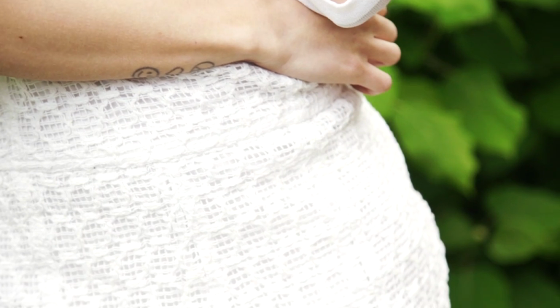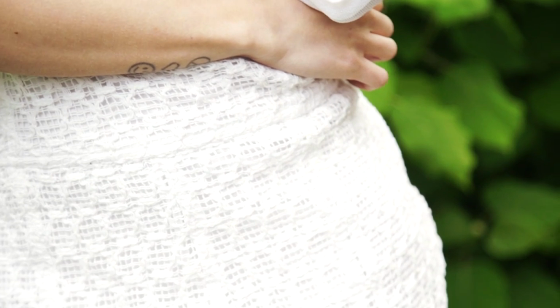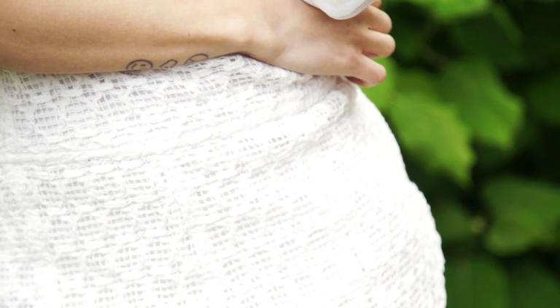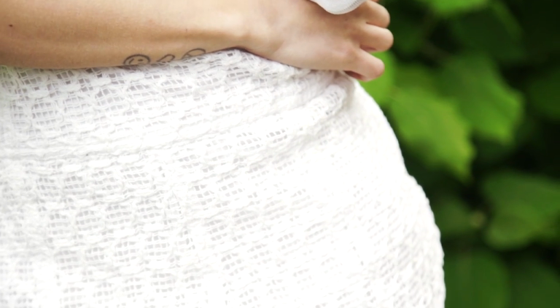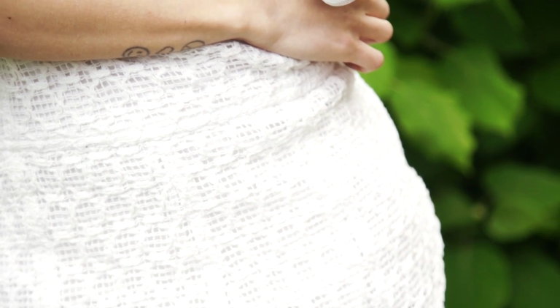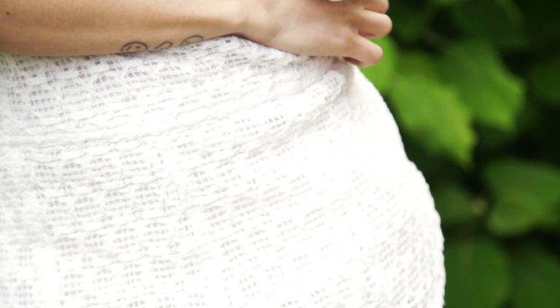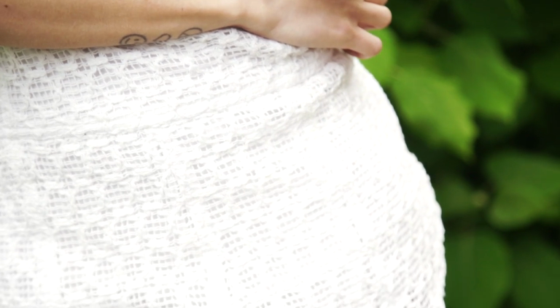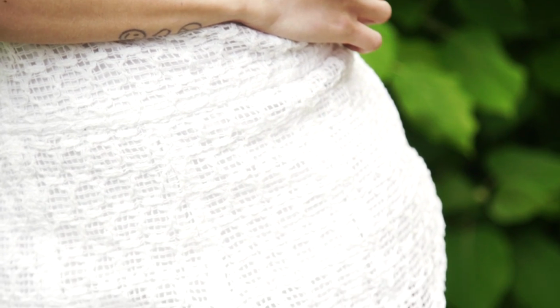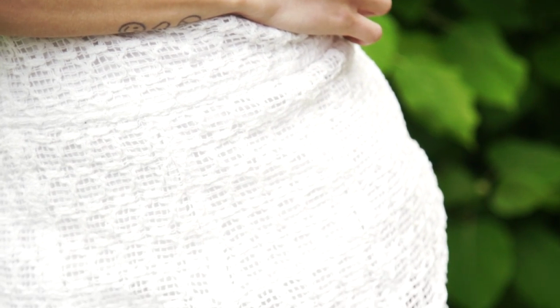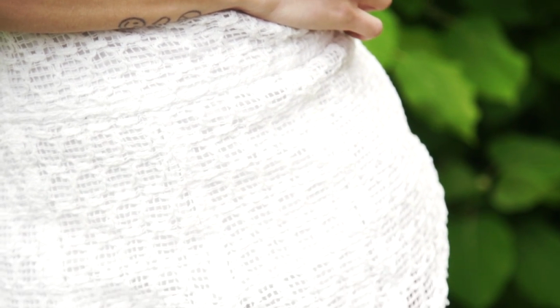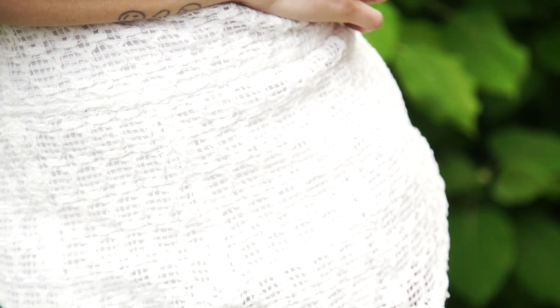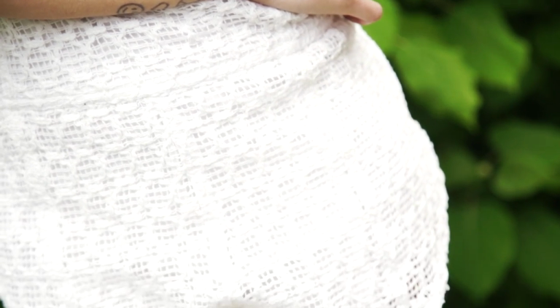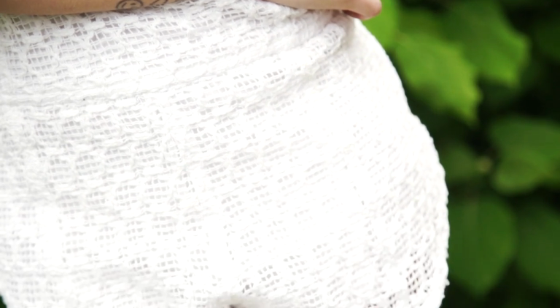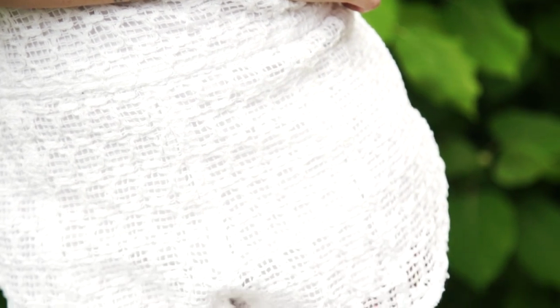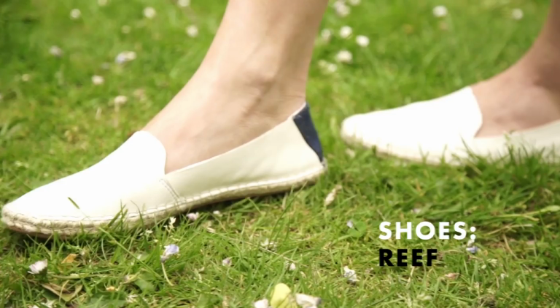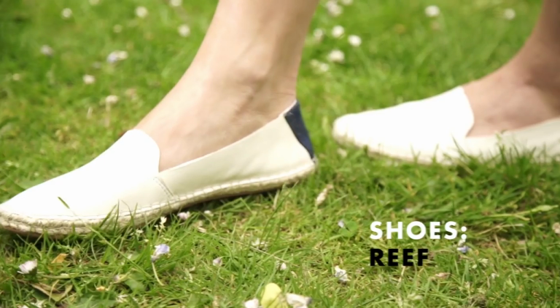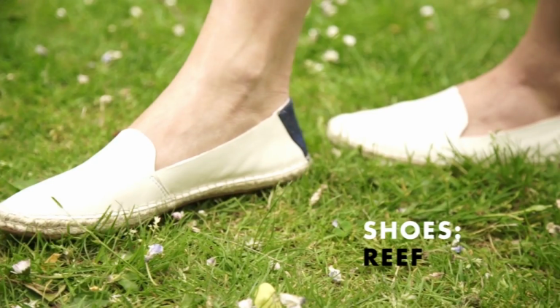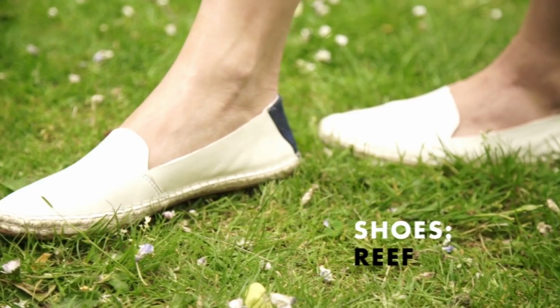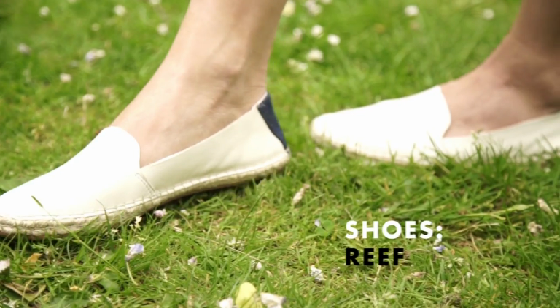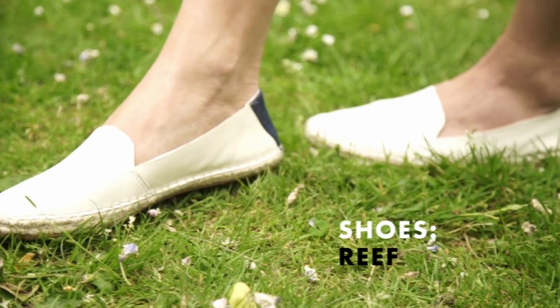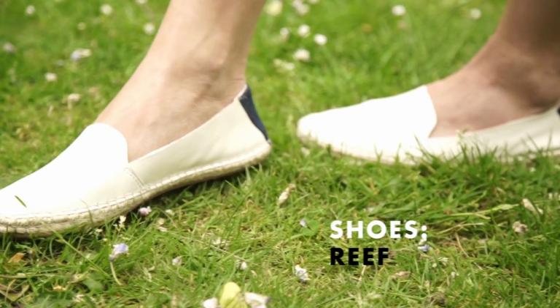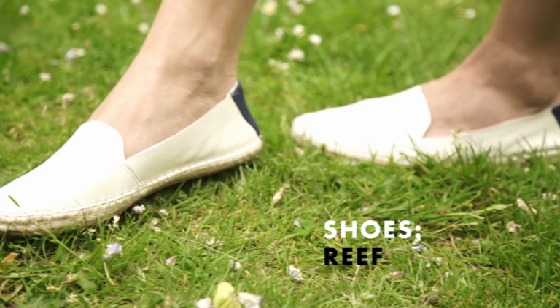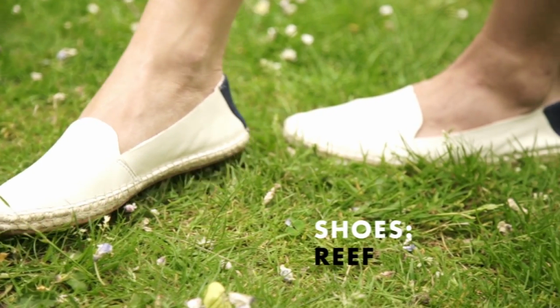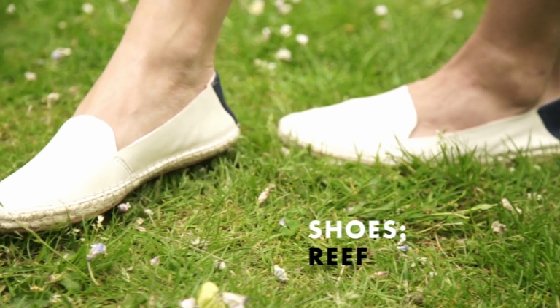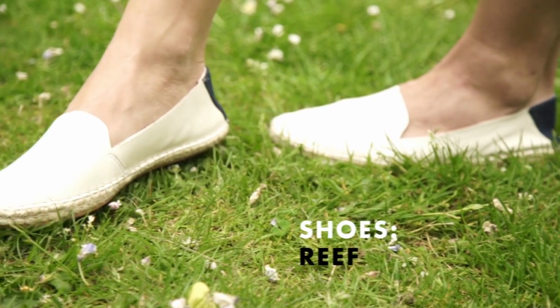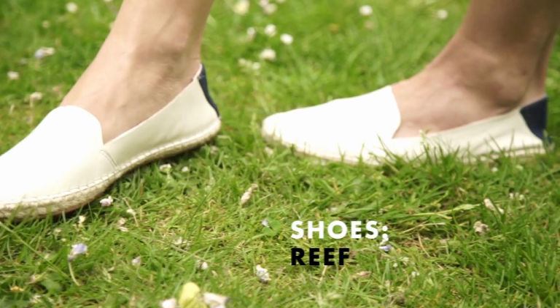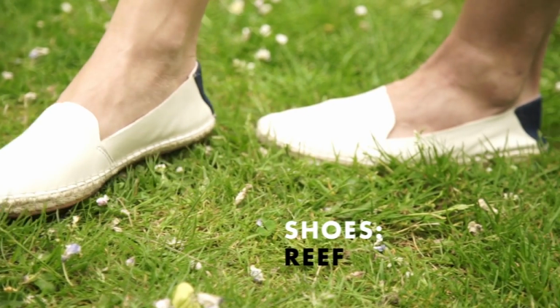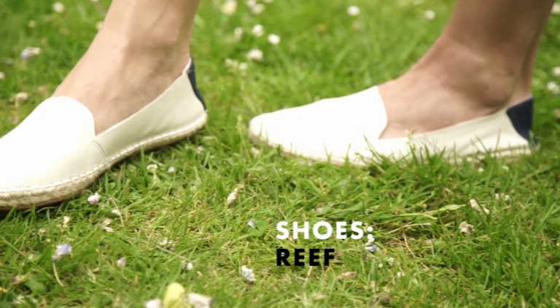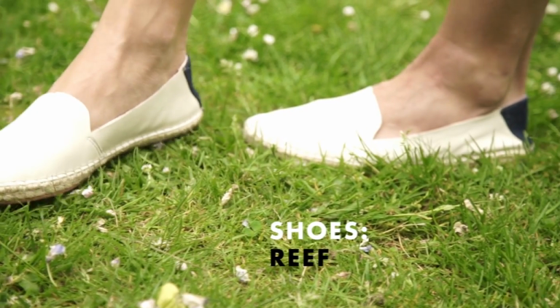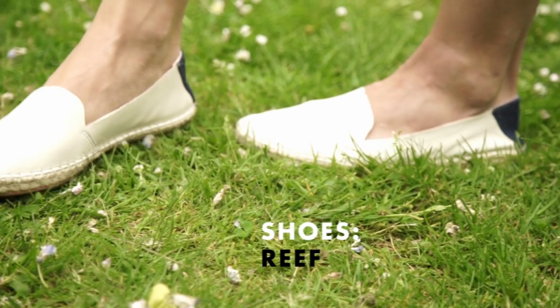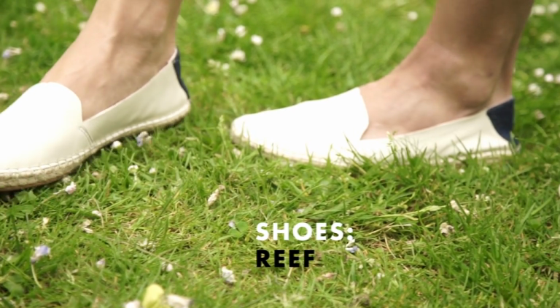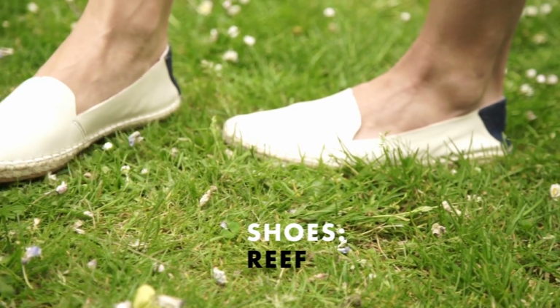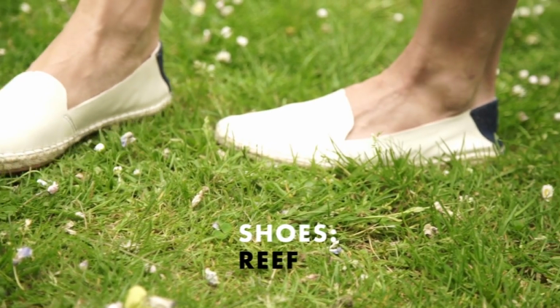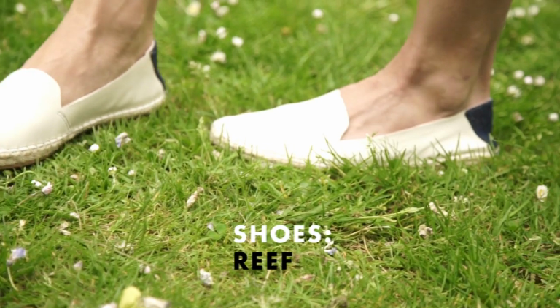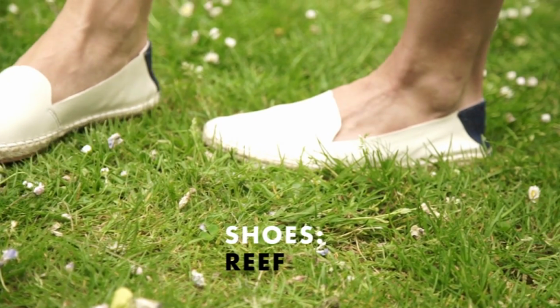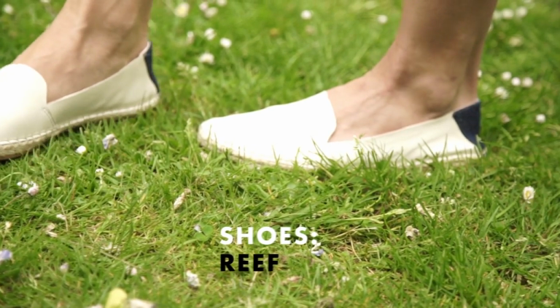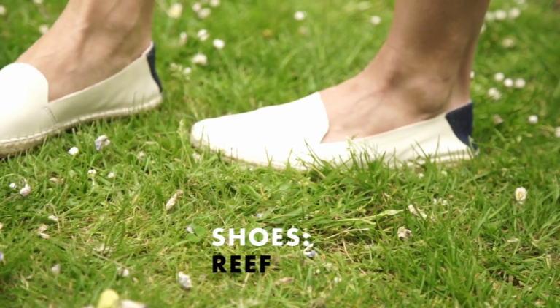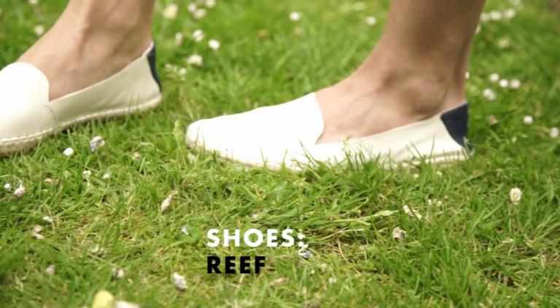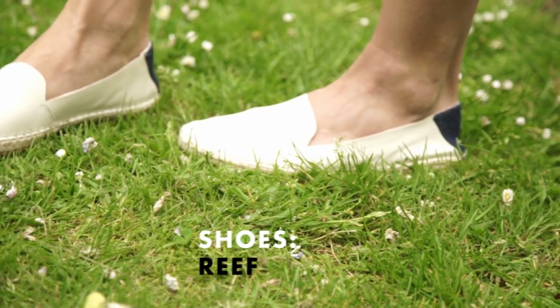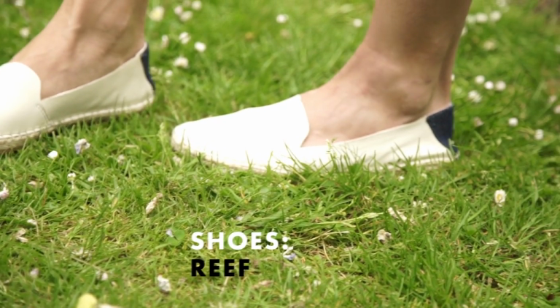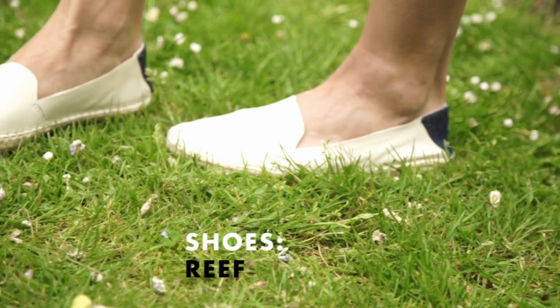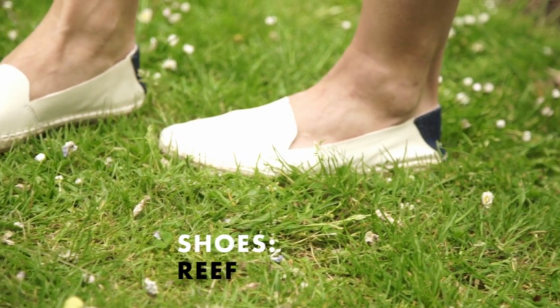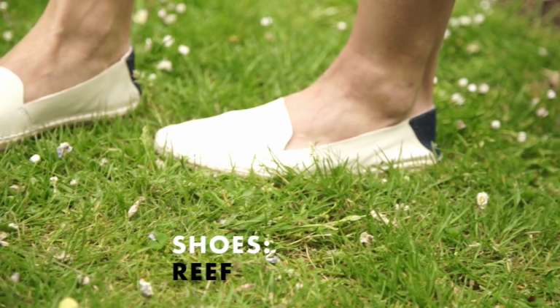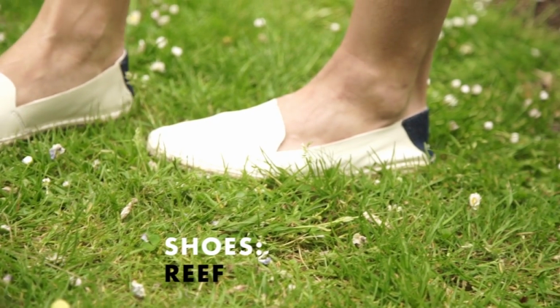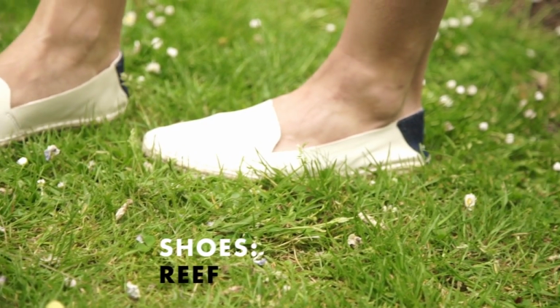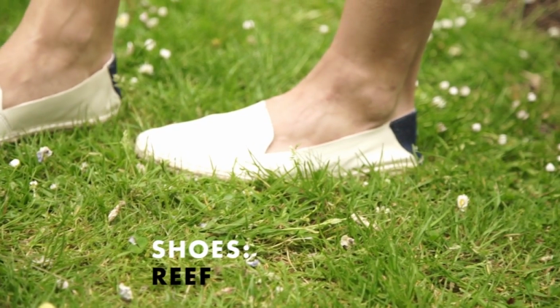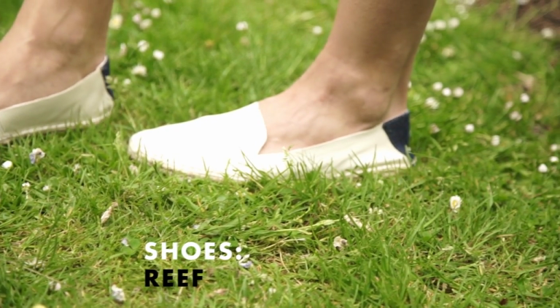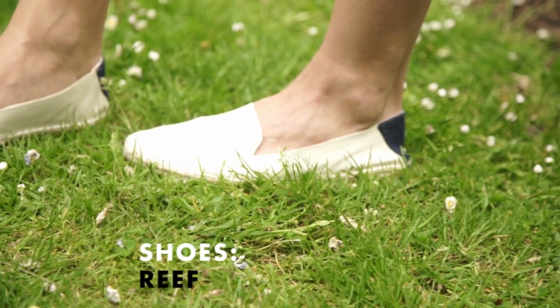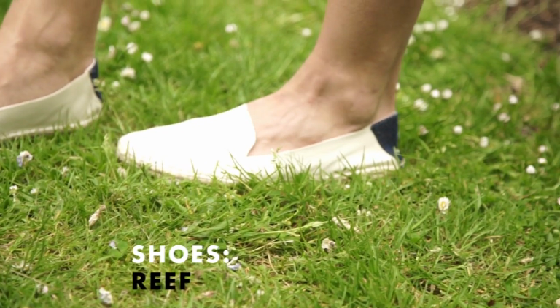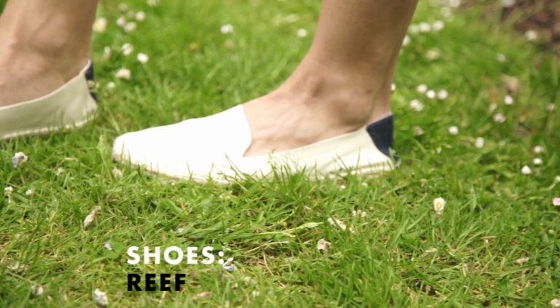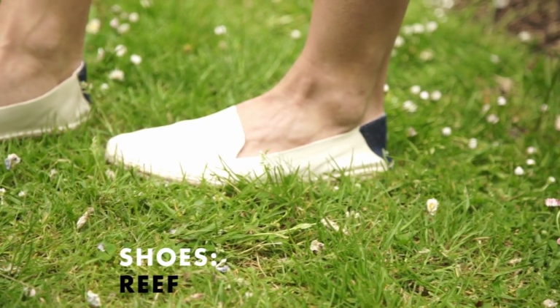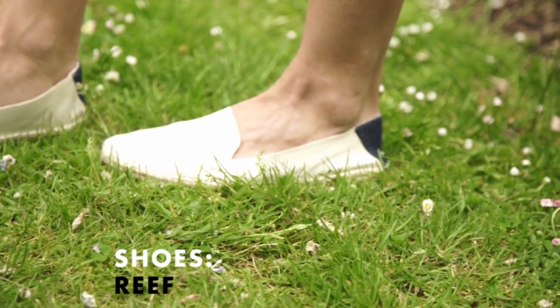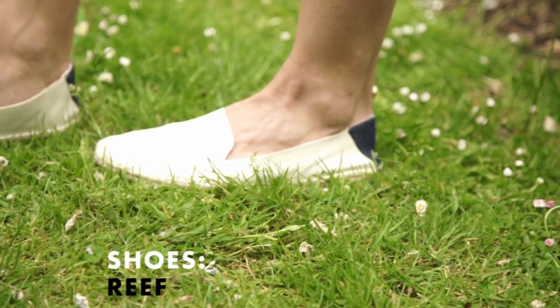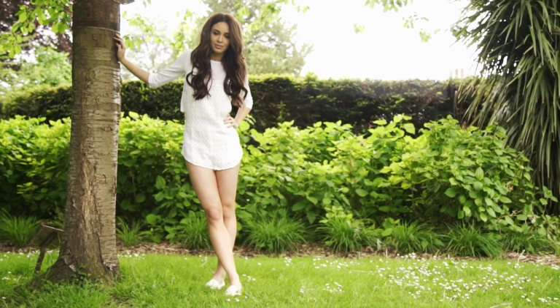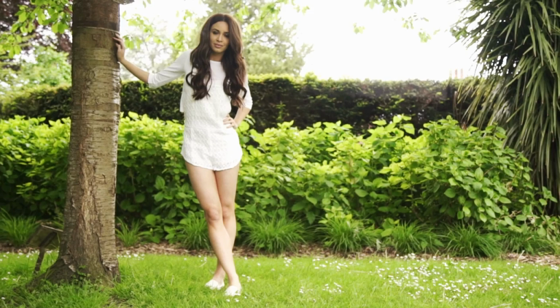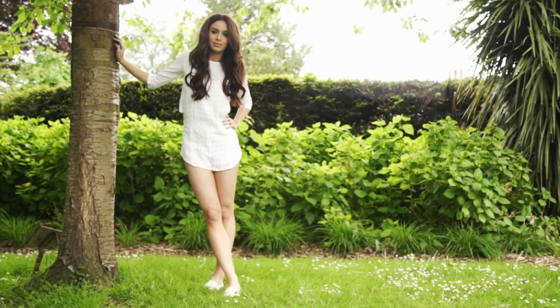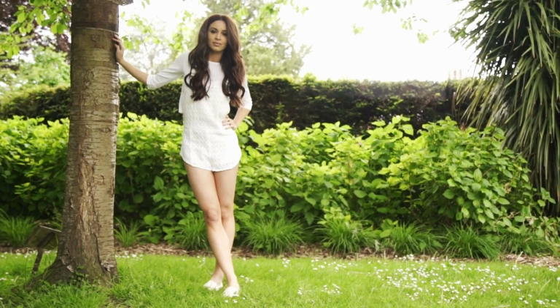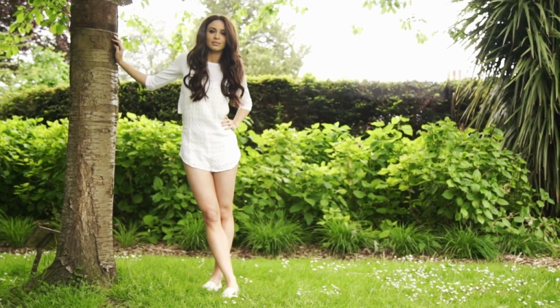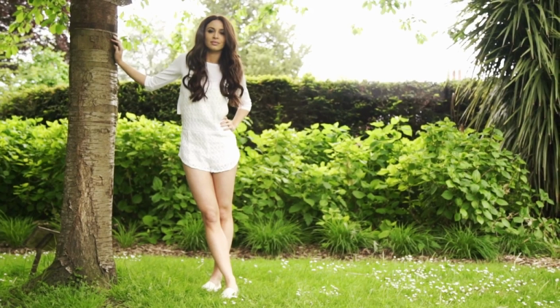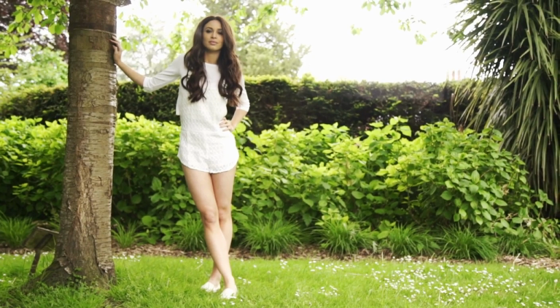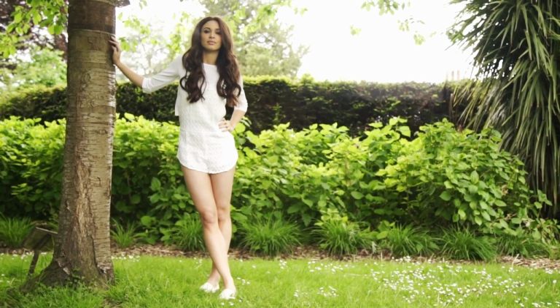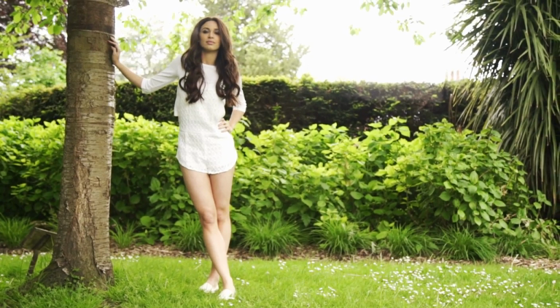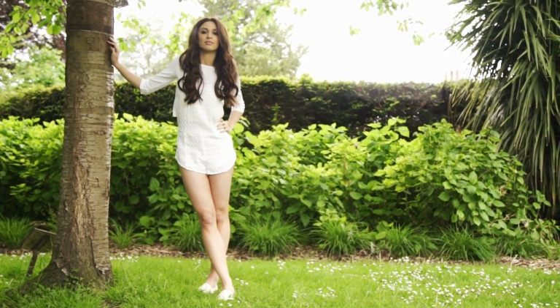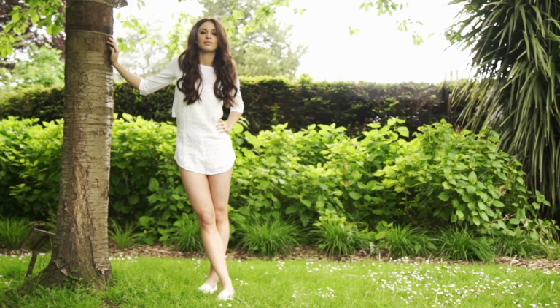I've gone for quite a casual espadrille type shoe, but you could always wear a heeled boot or even a wedge if you wanted to dress it up a little bit.